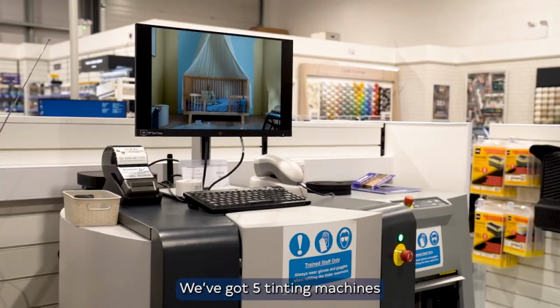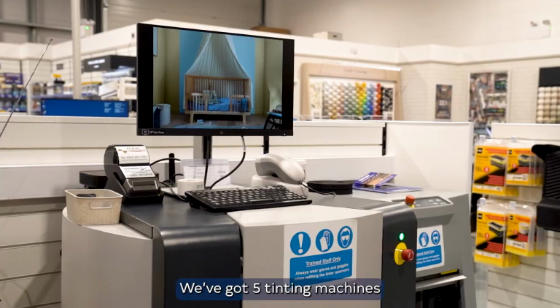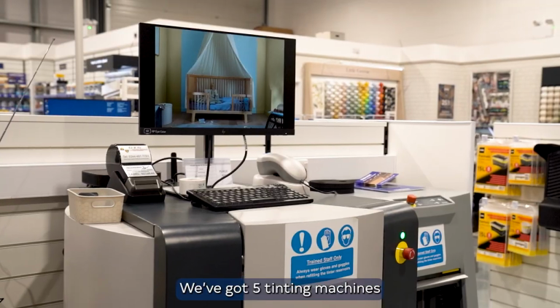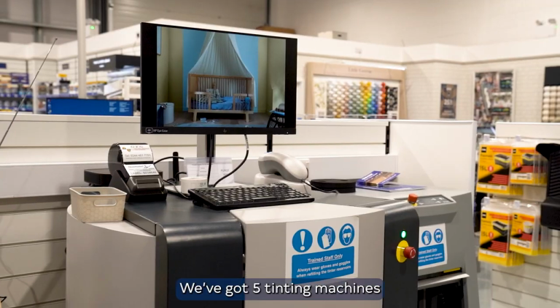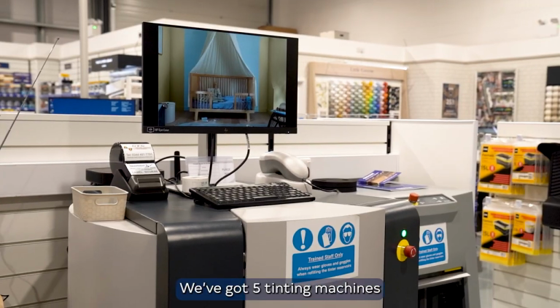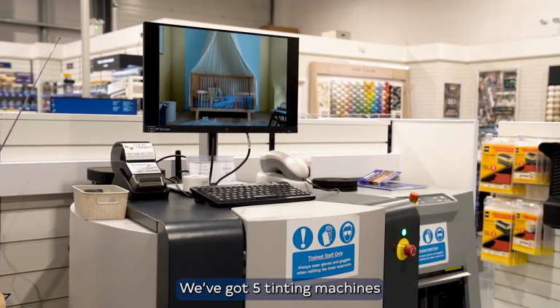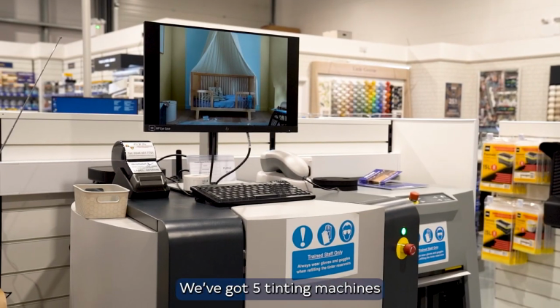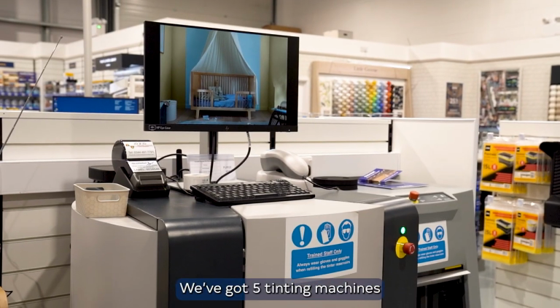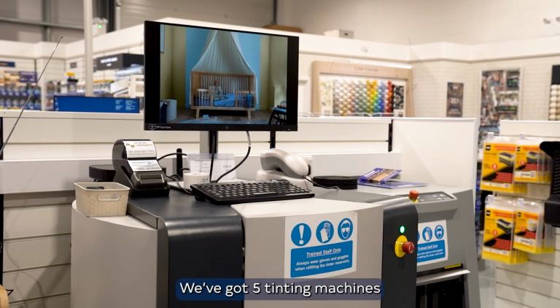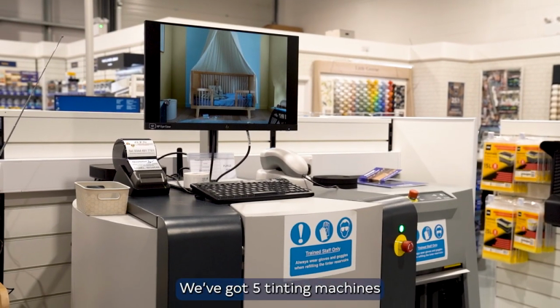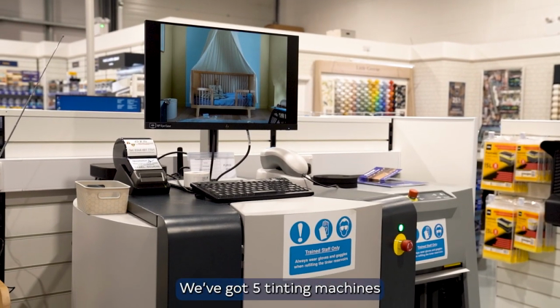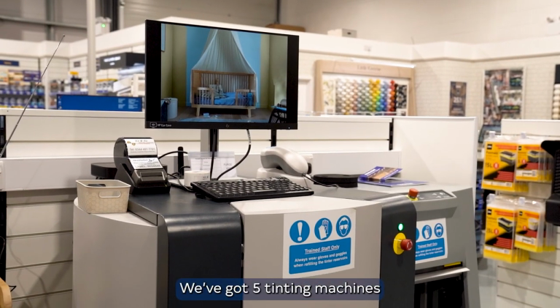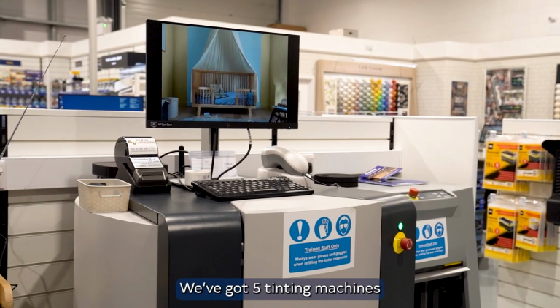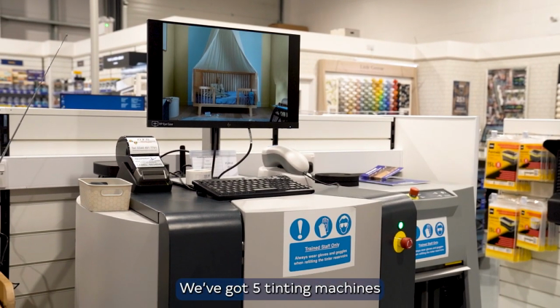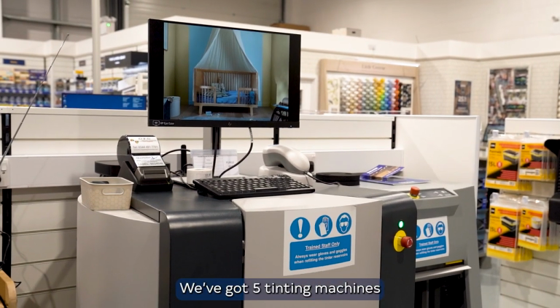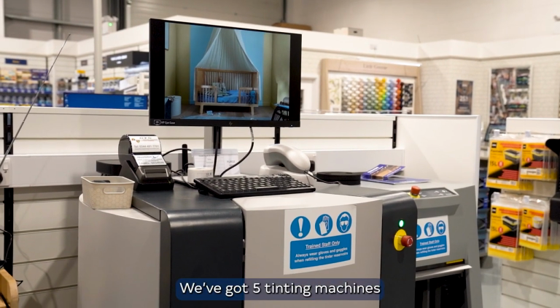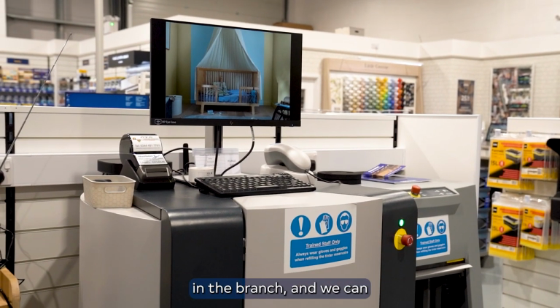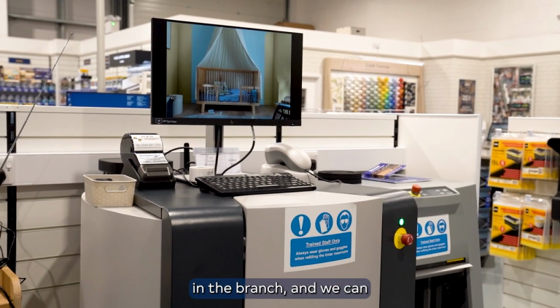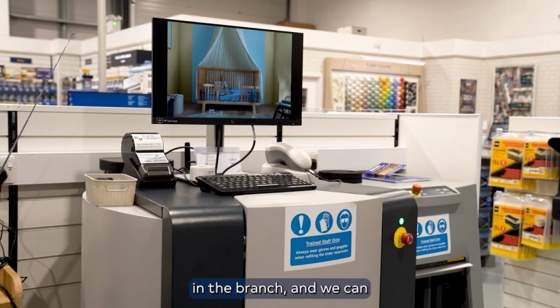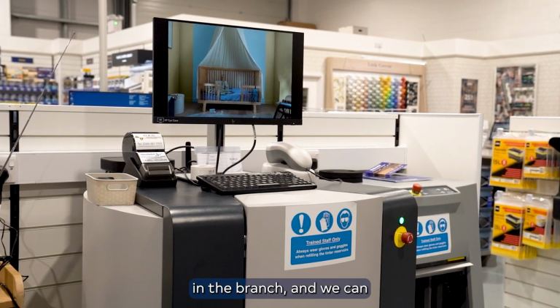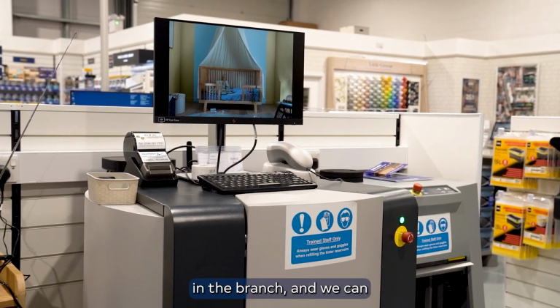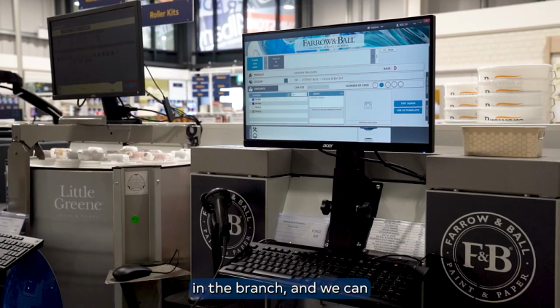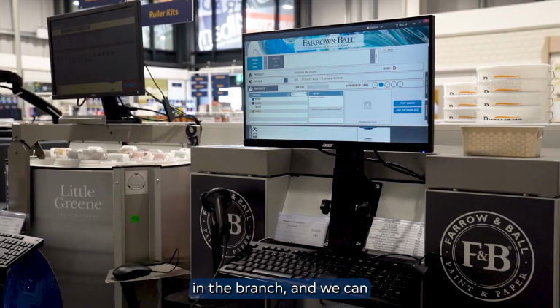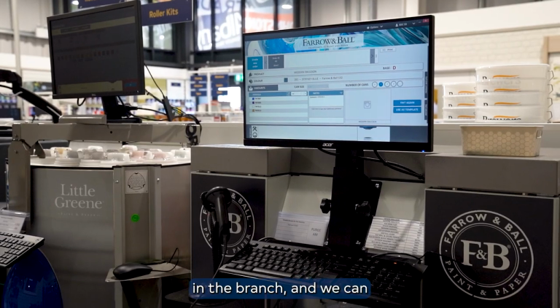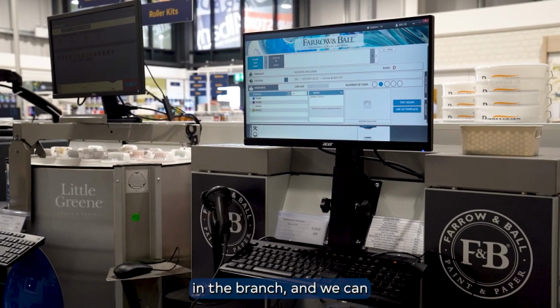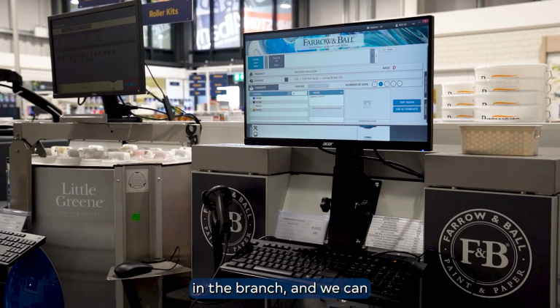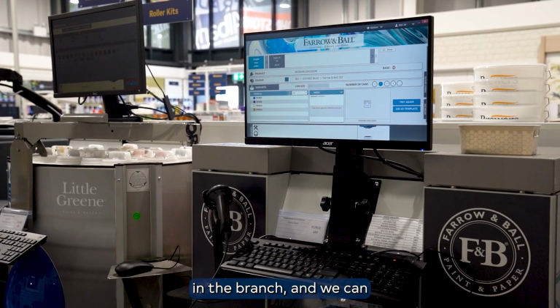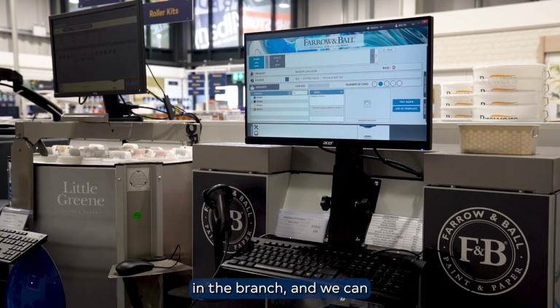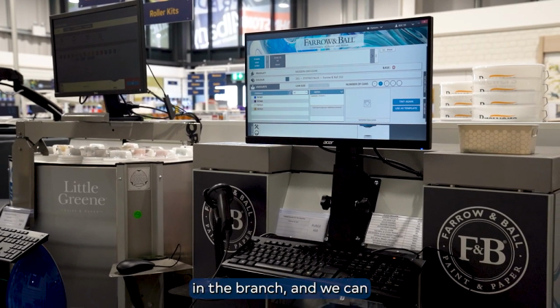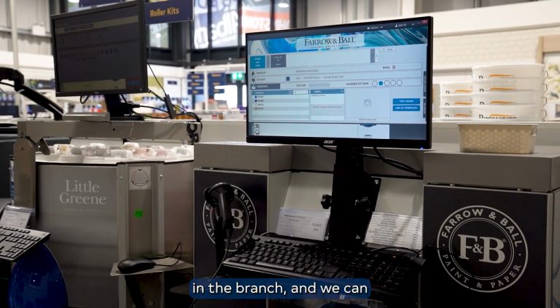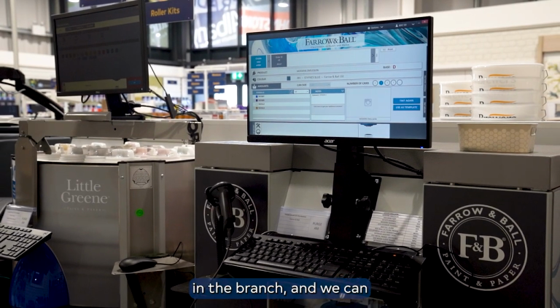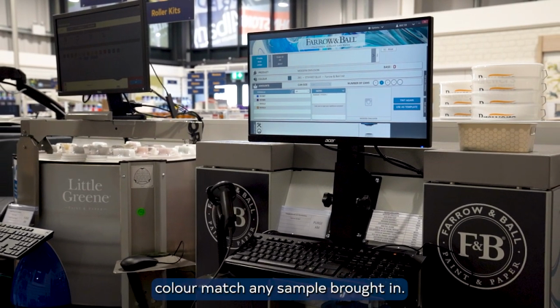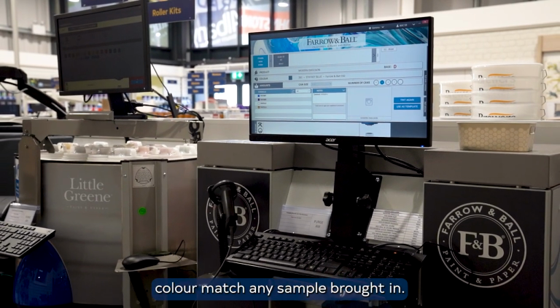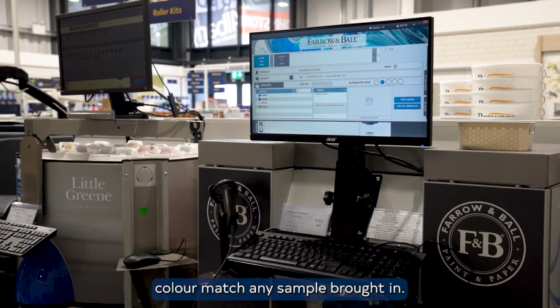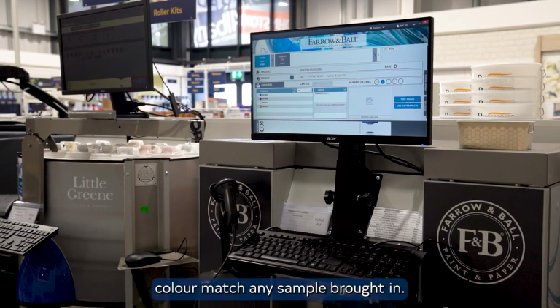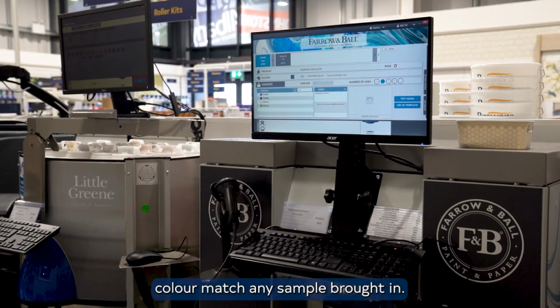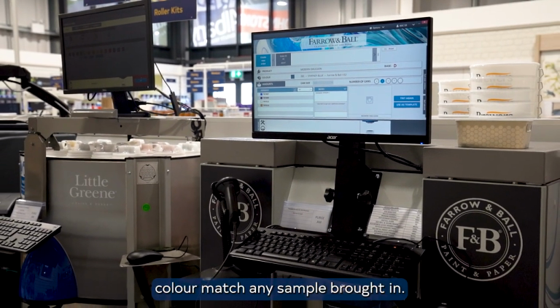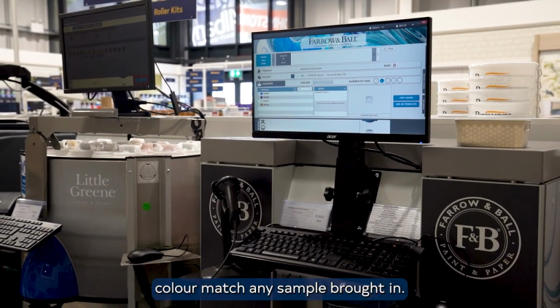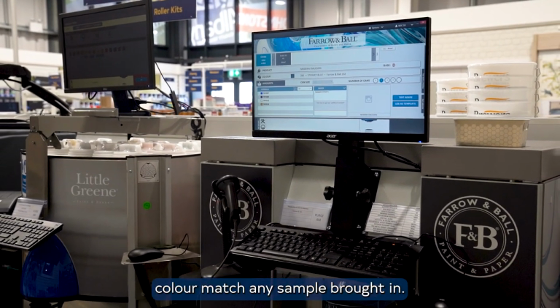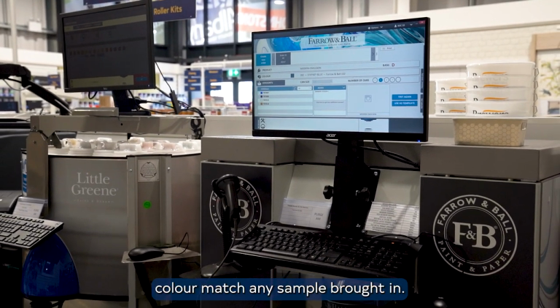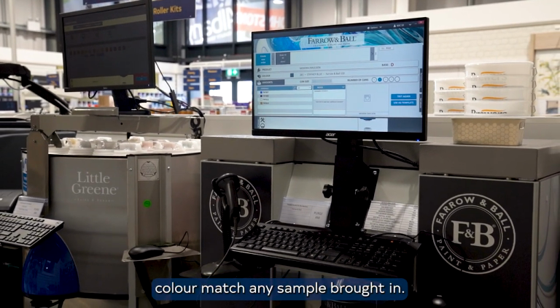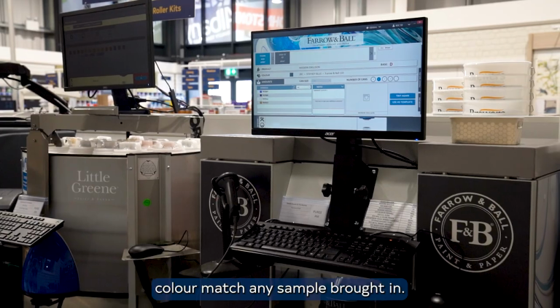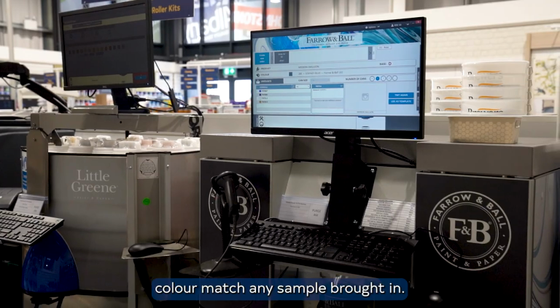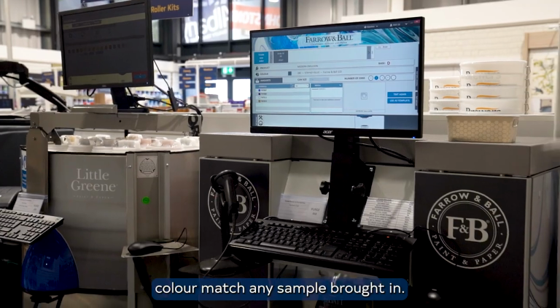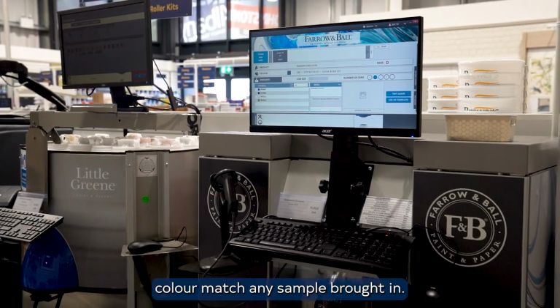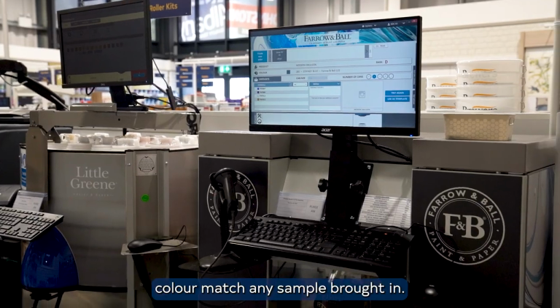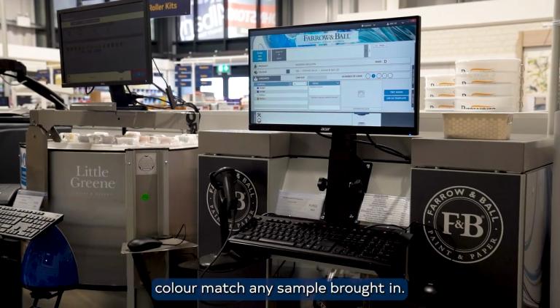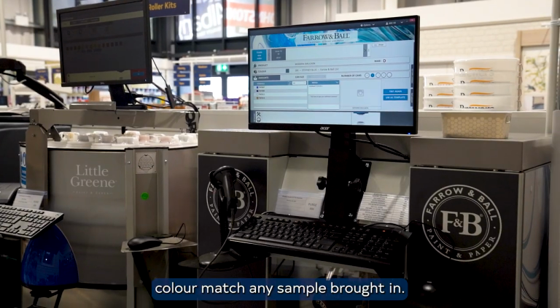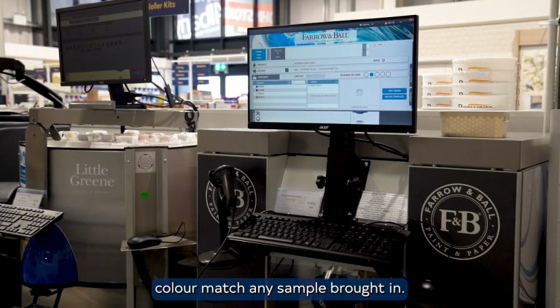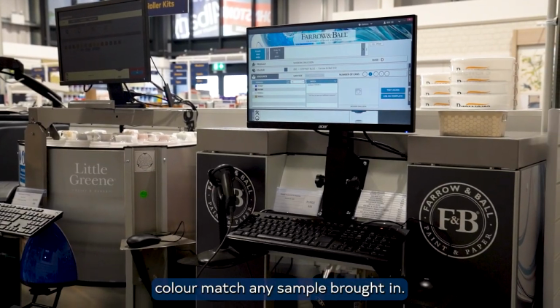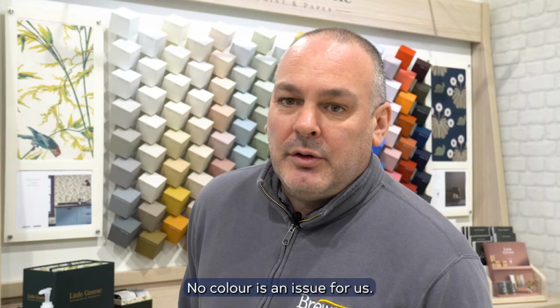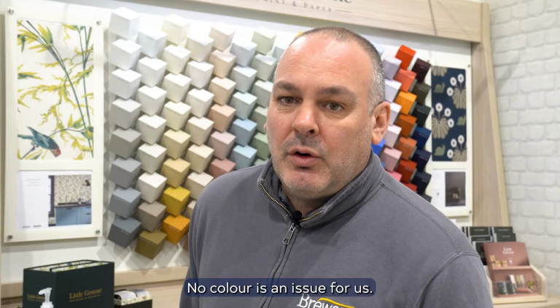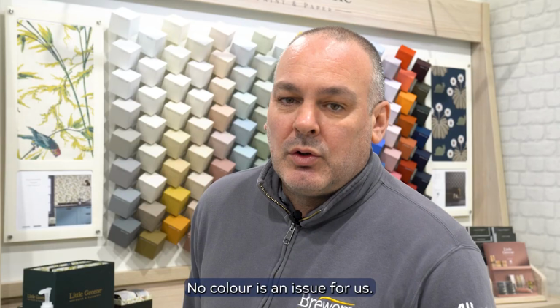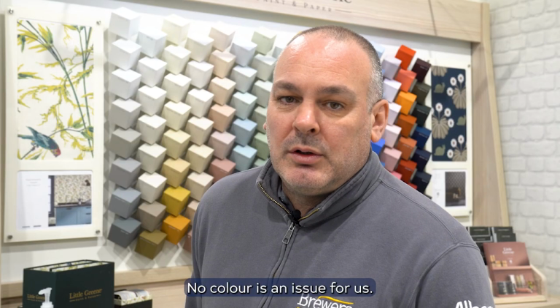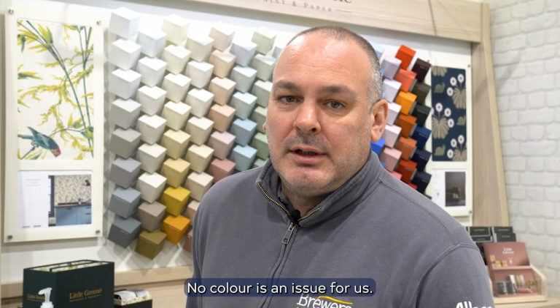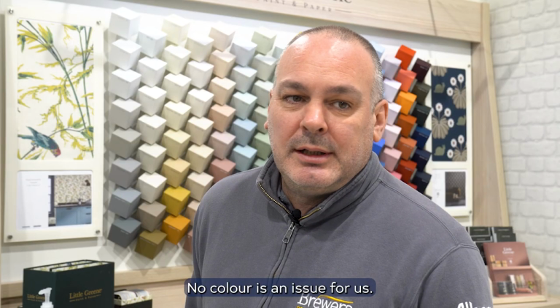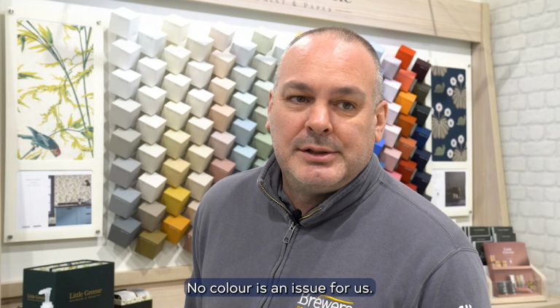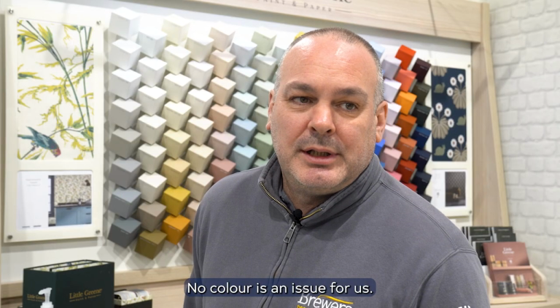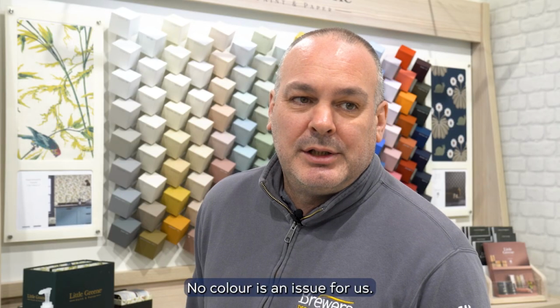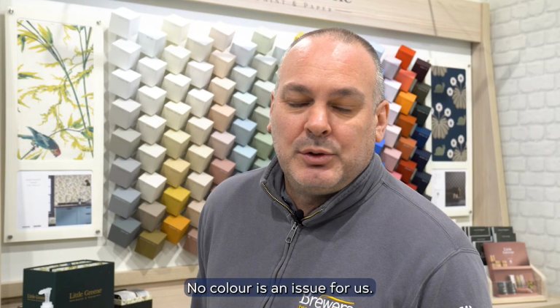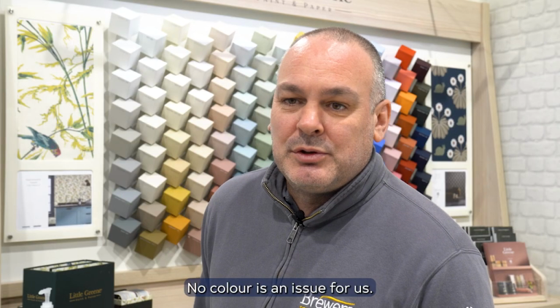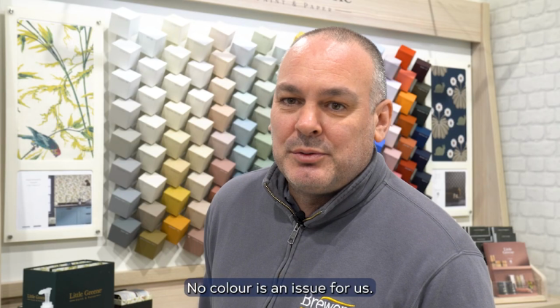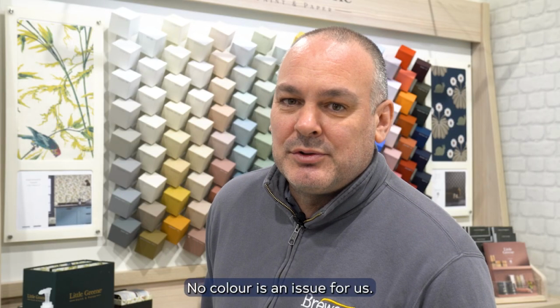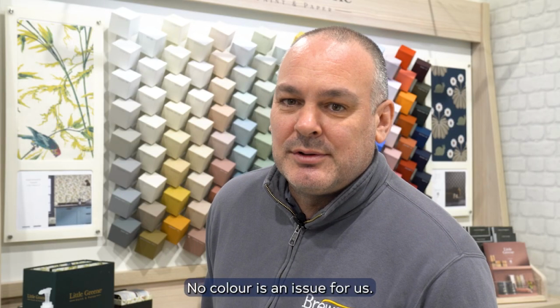We've got five tinting machines in the branch and we can colour match any sample brought in. No colour is an issue to us.